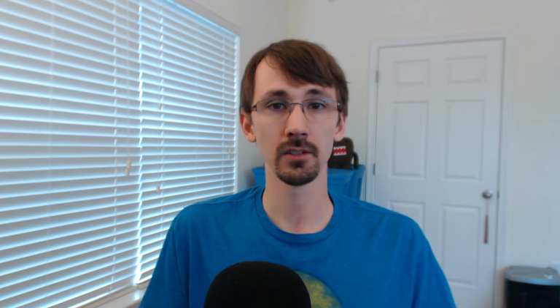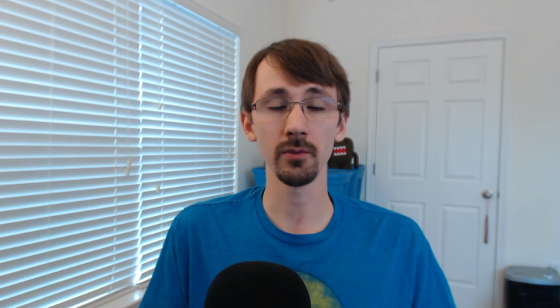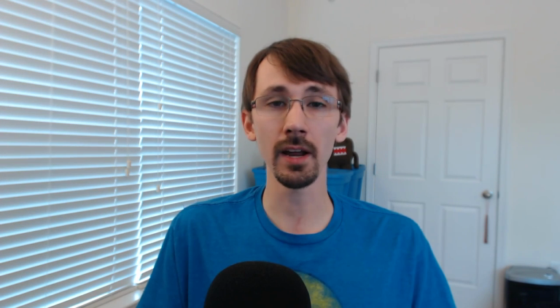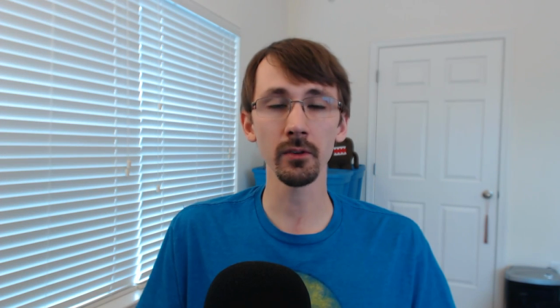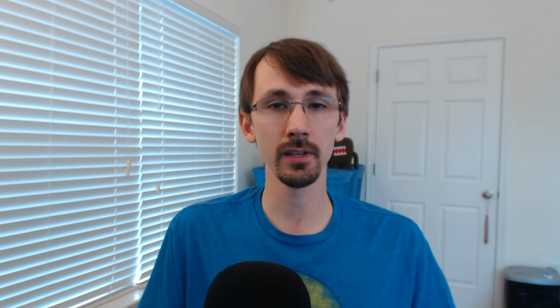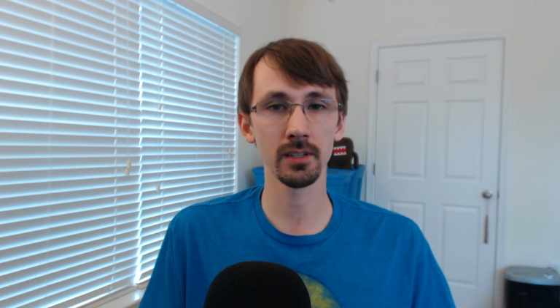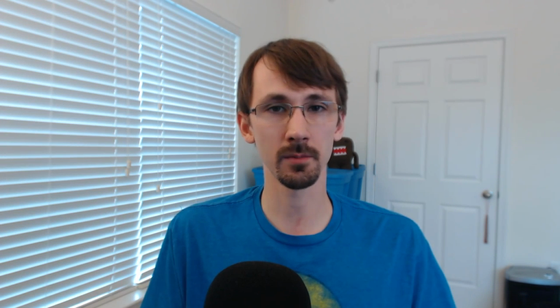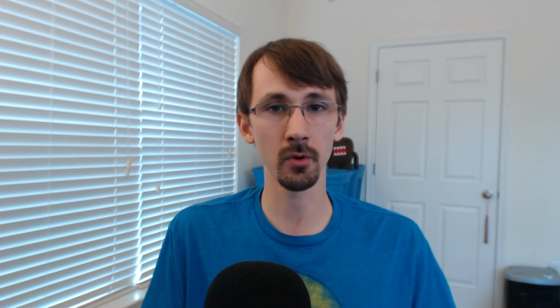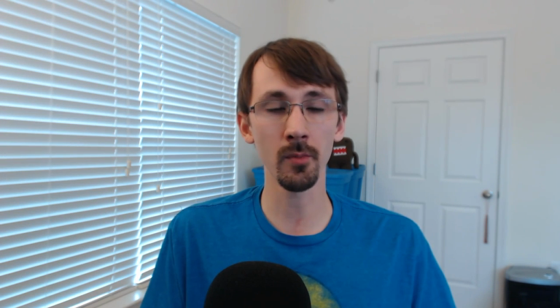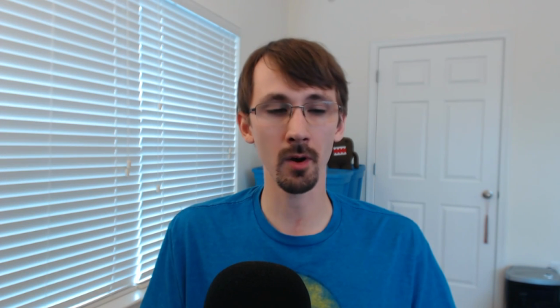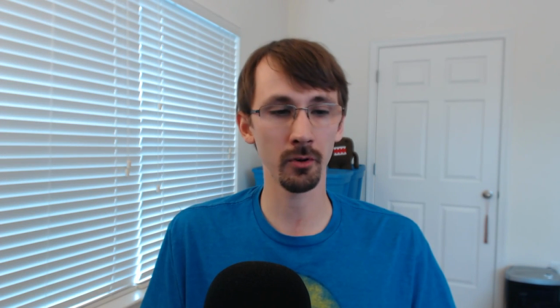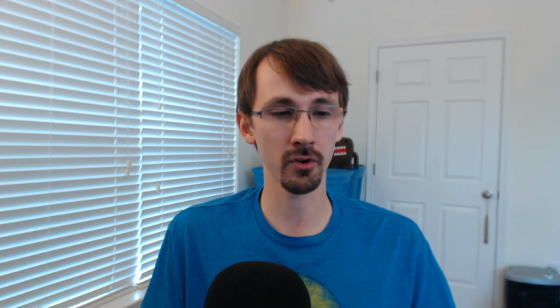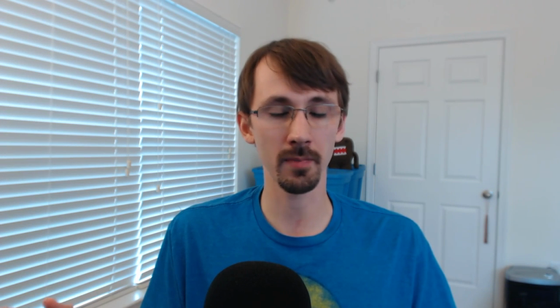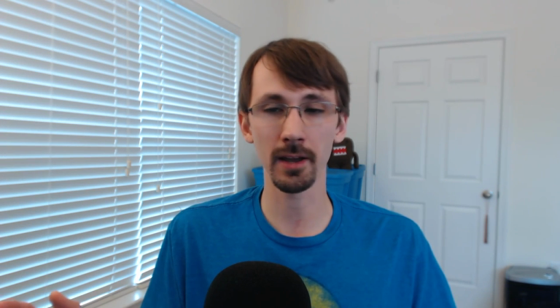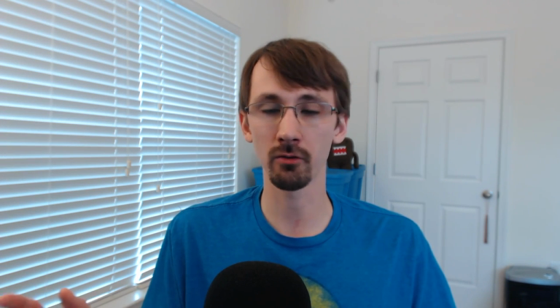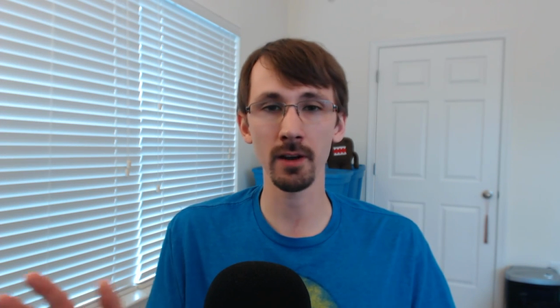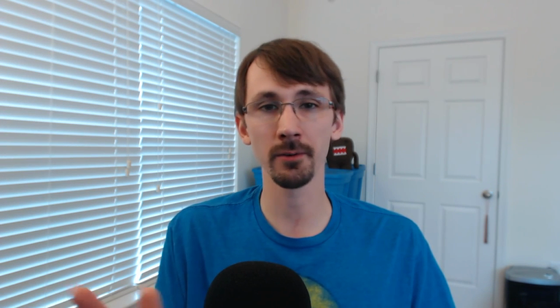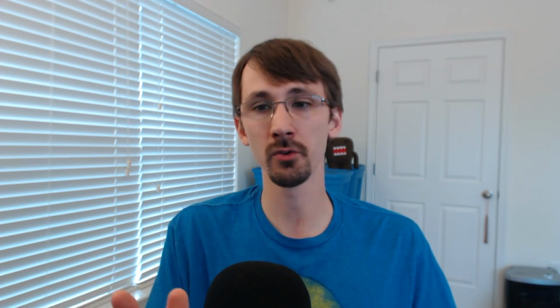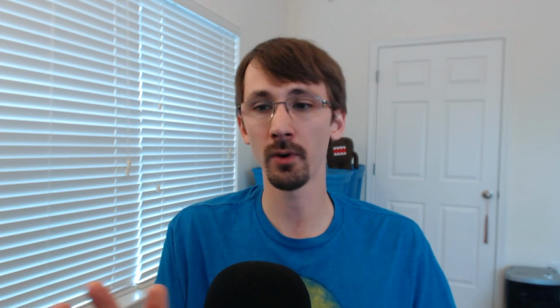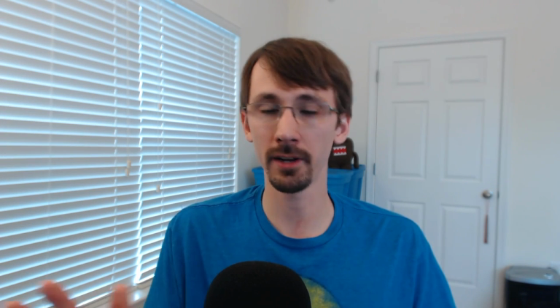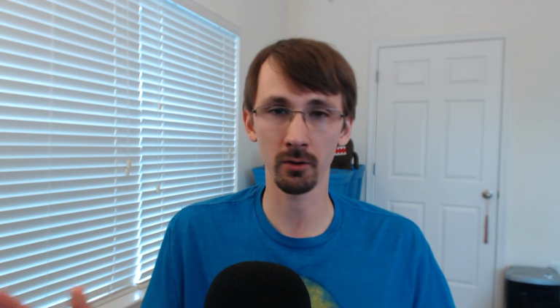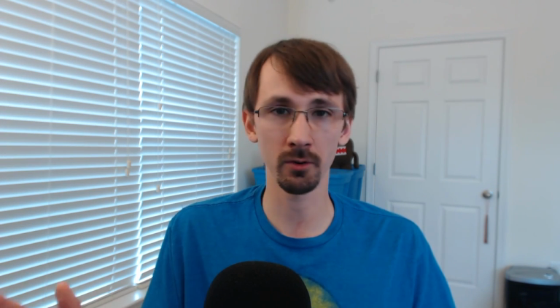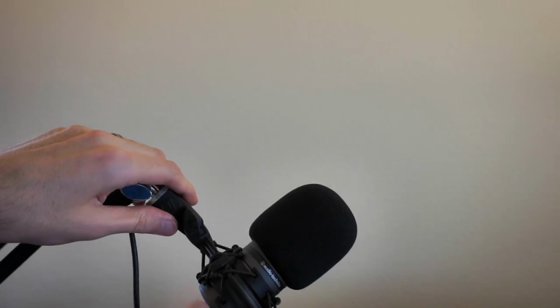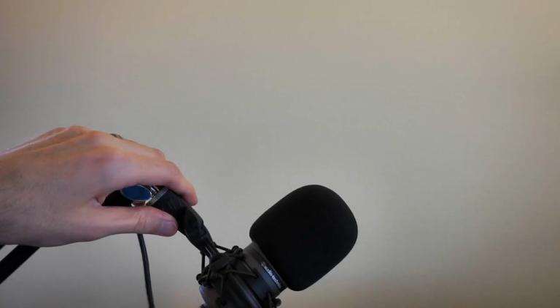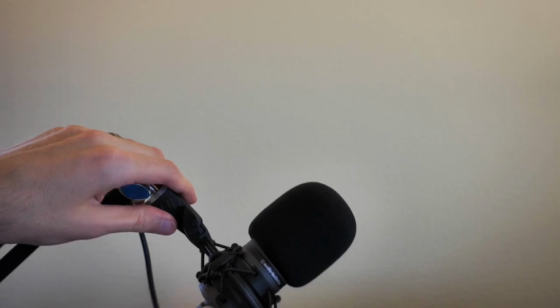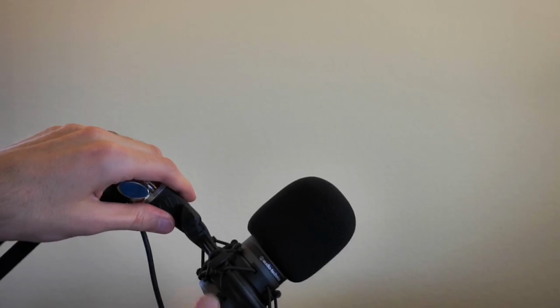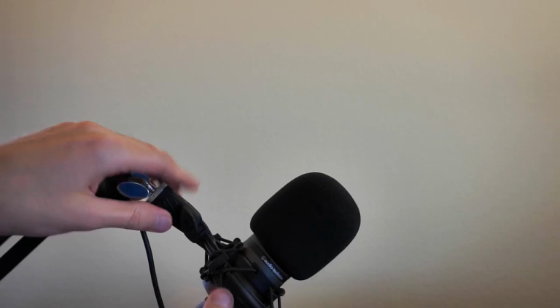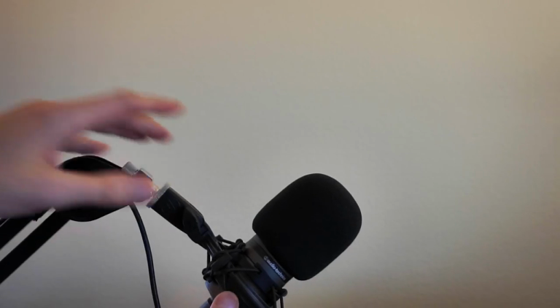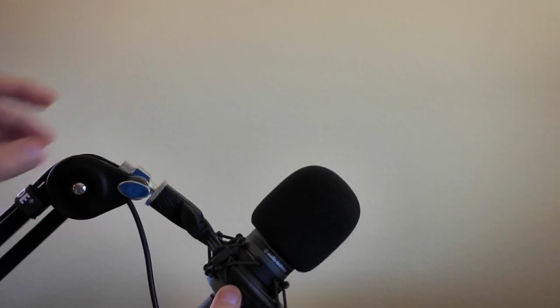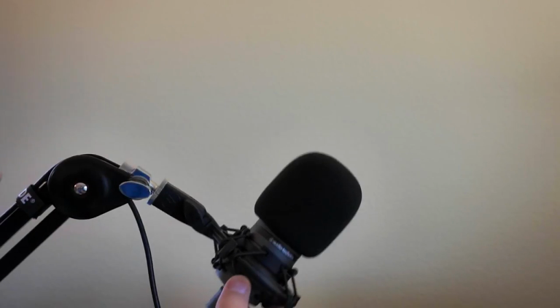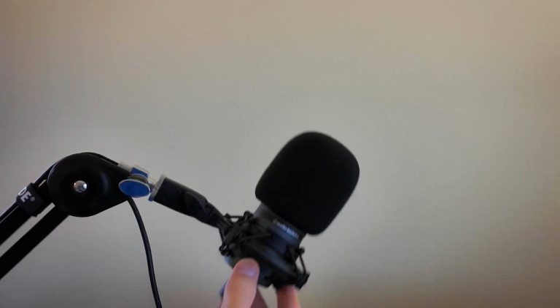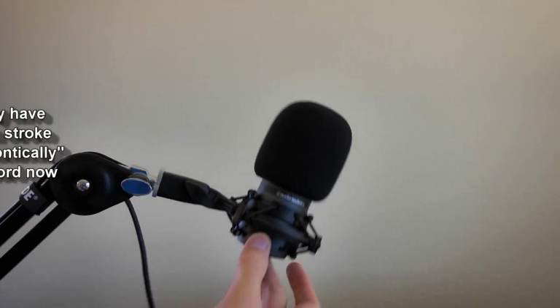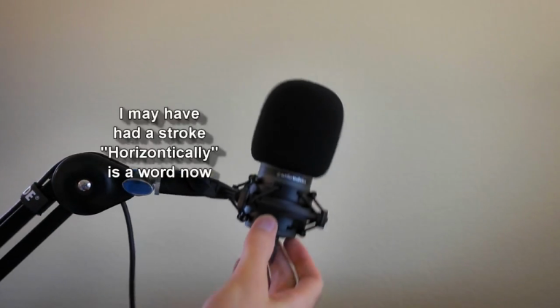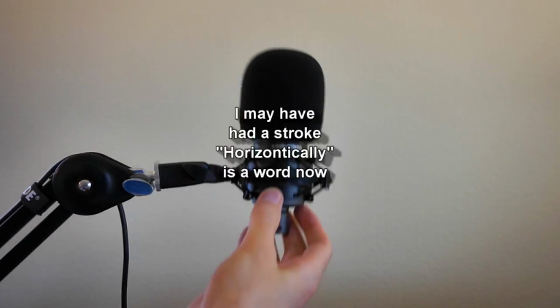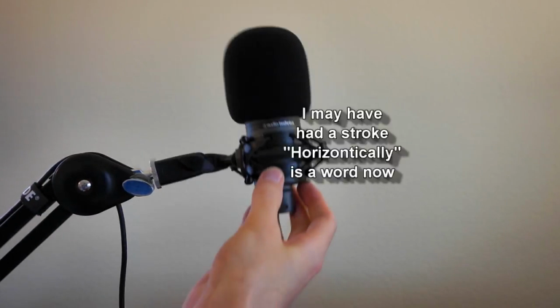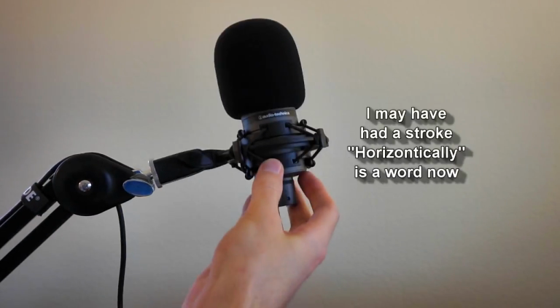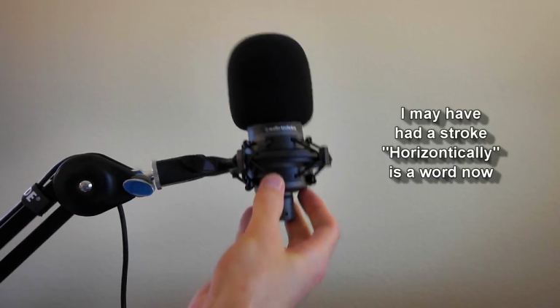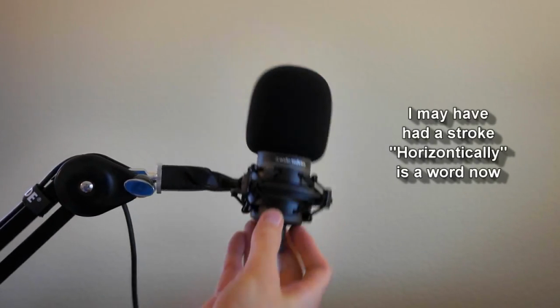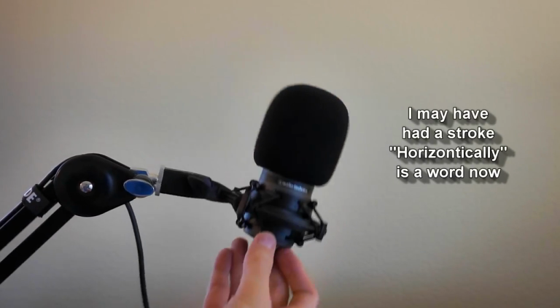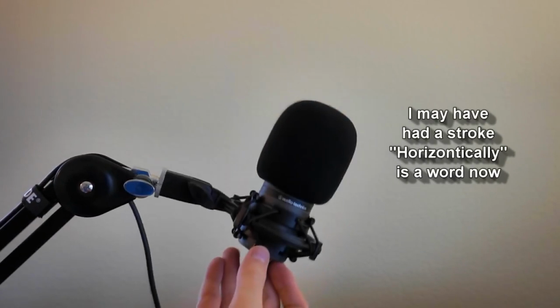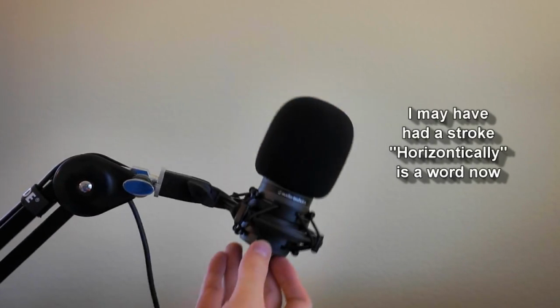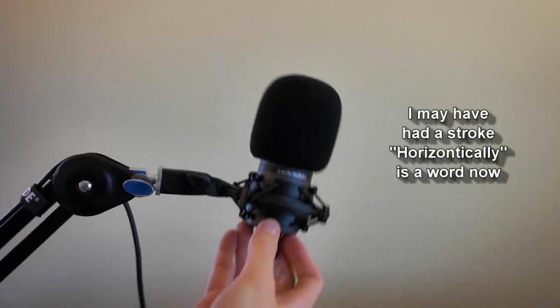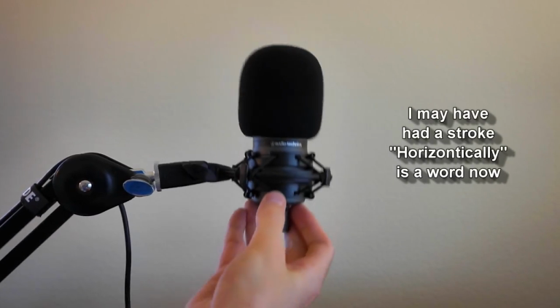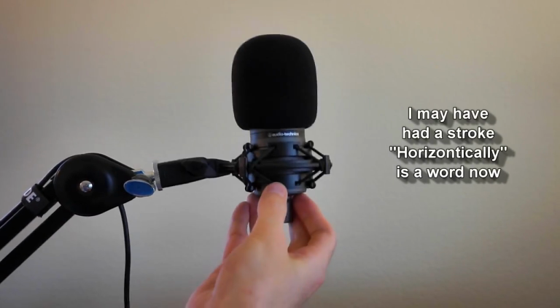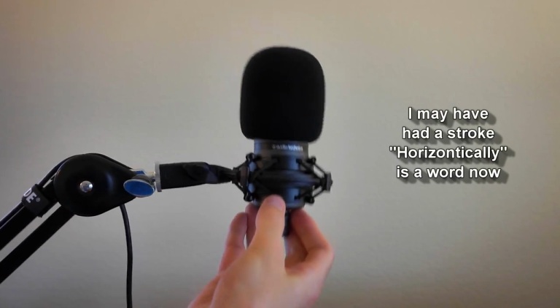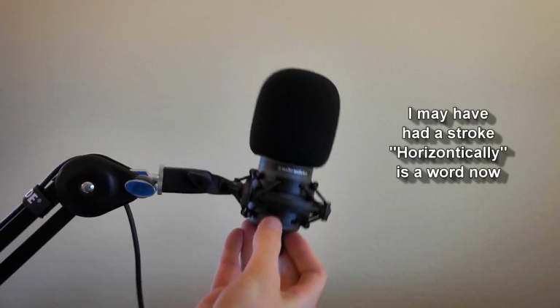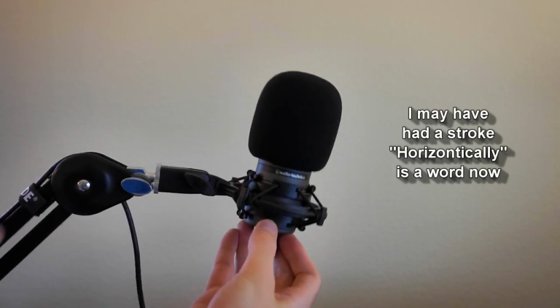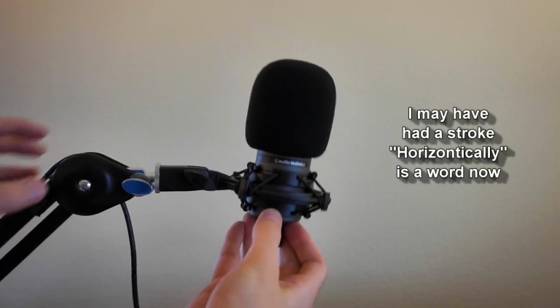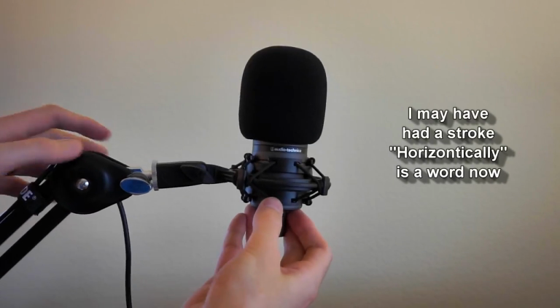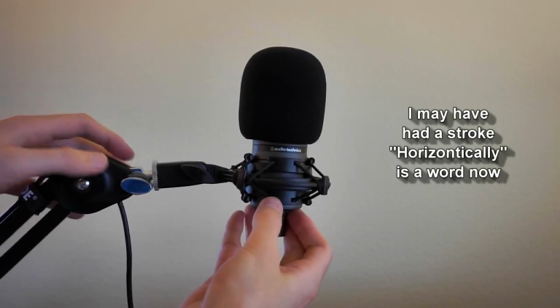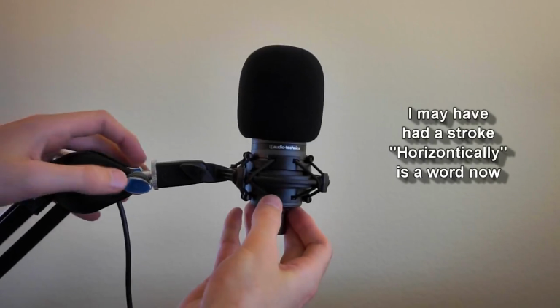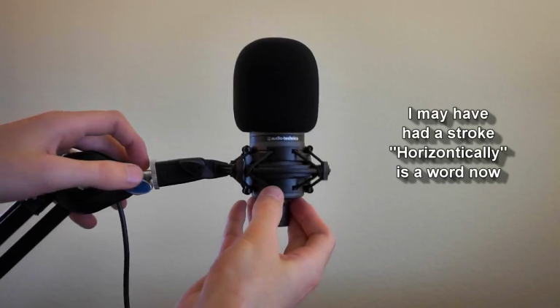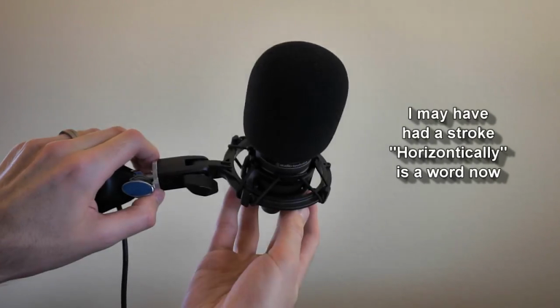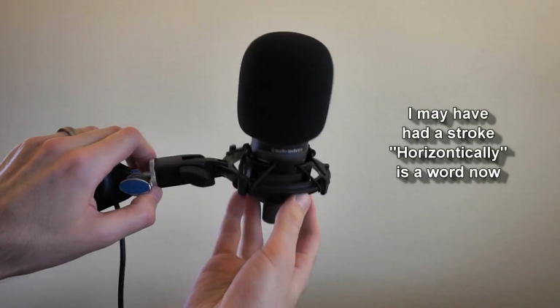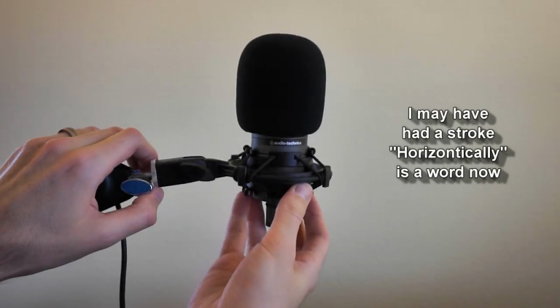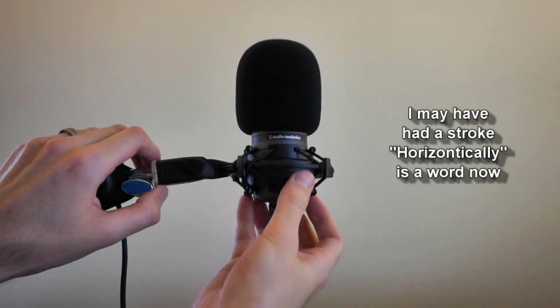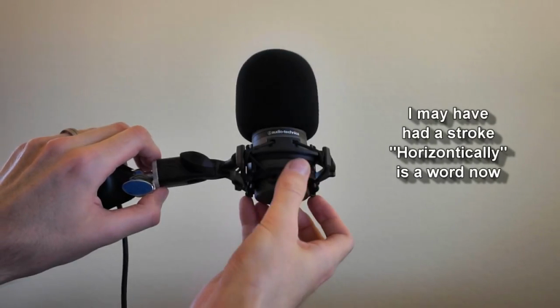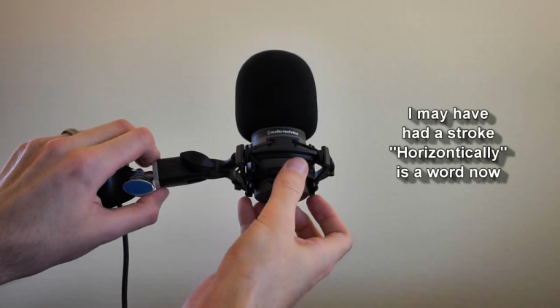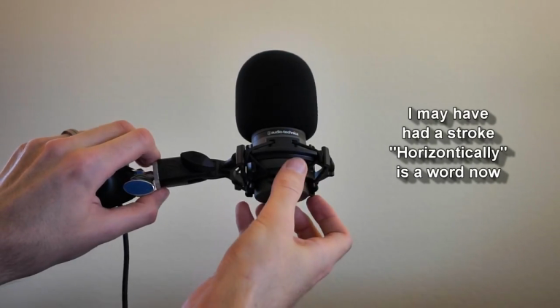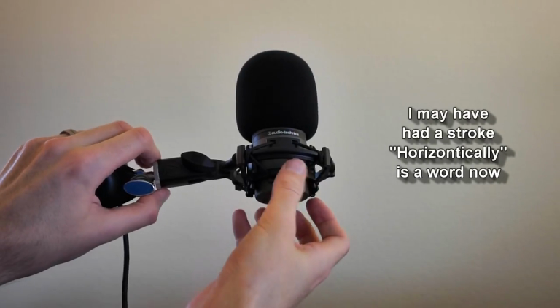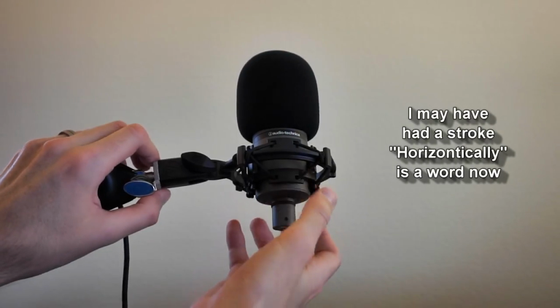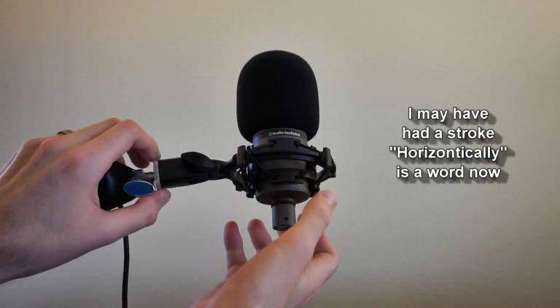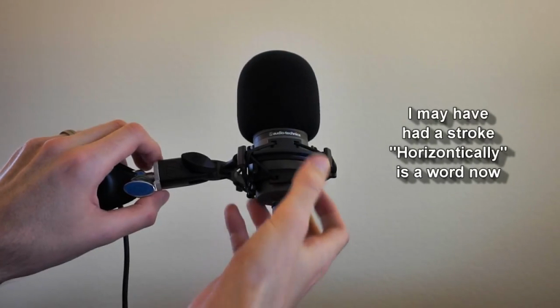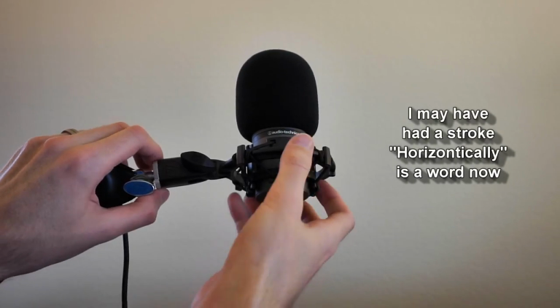A boom arm puts your mic right where you want it horizontally, vertically, and rotation-wise, and it also provides some sound isolation and dampening.